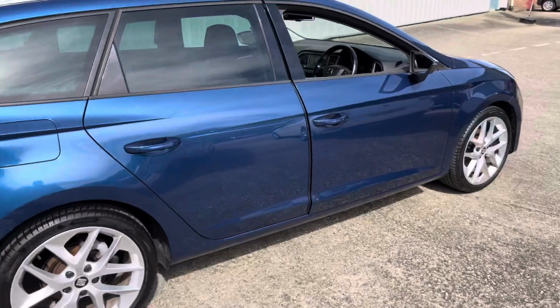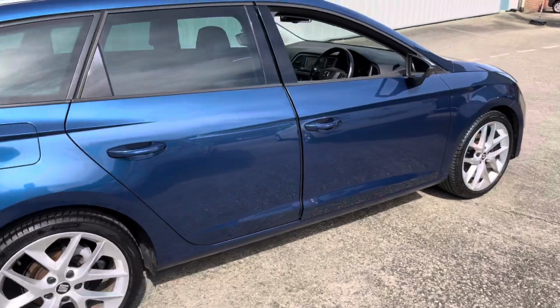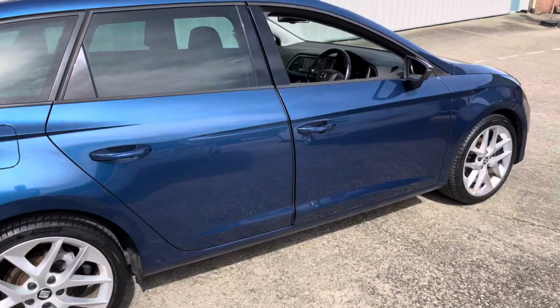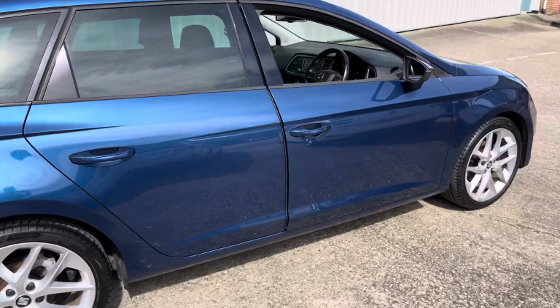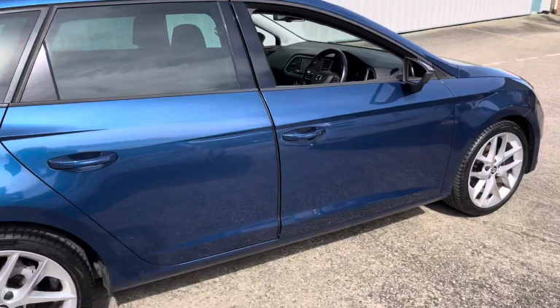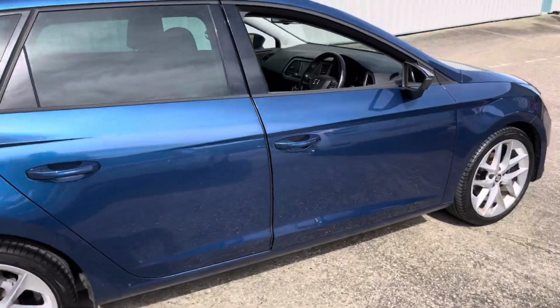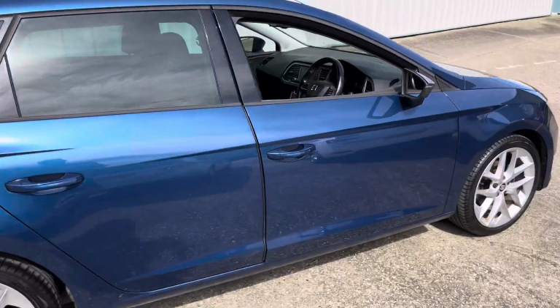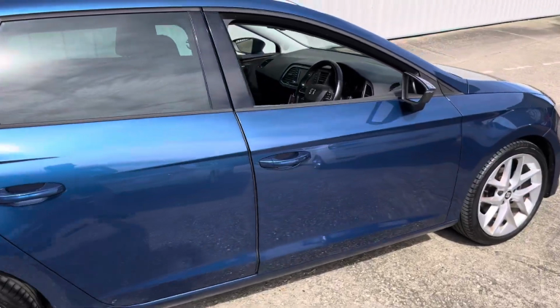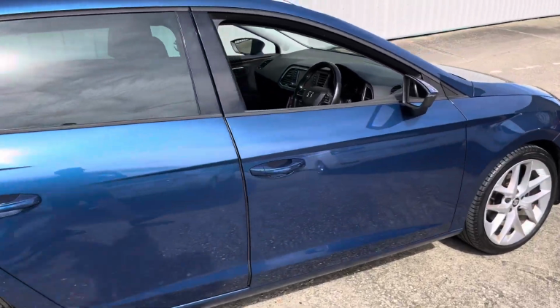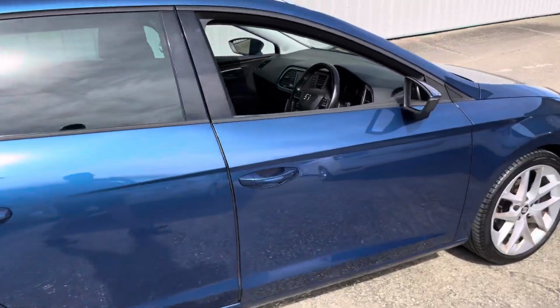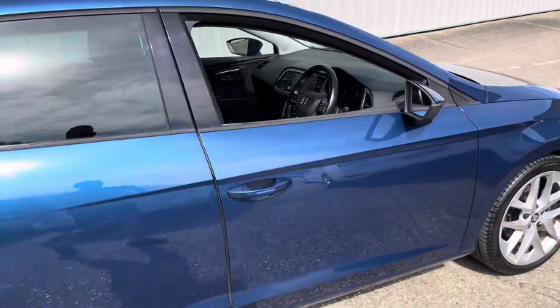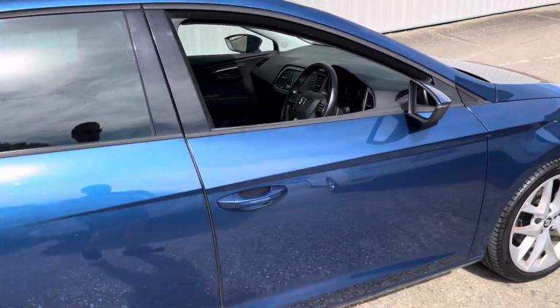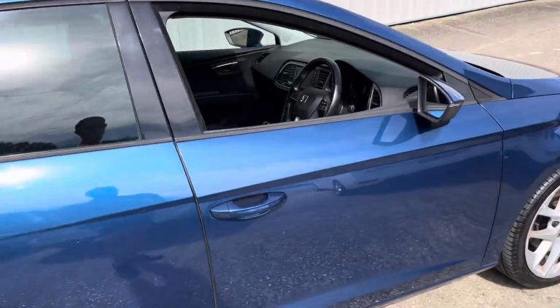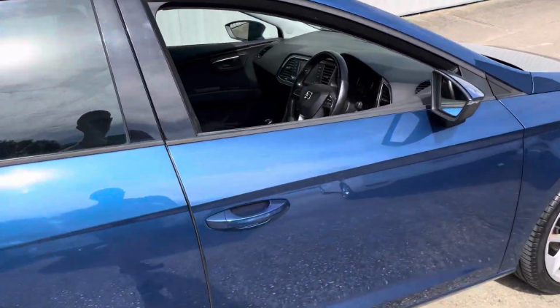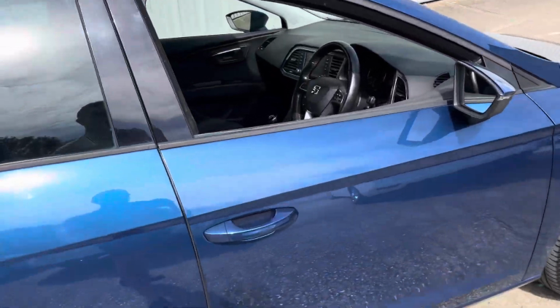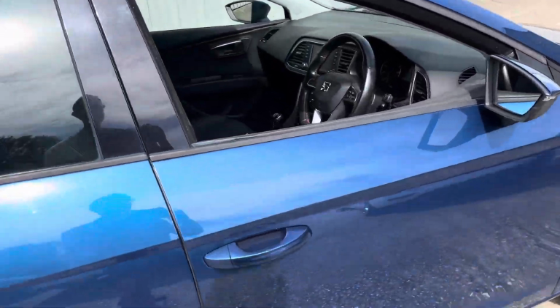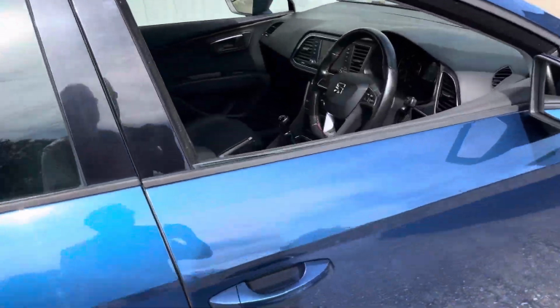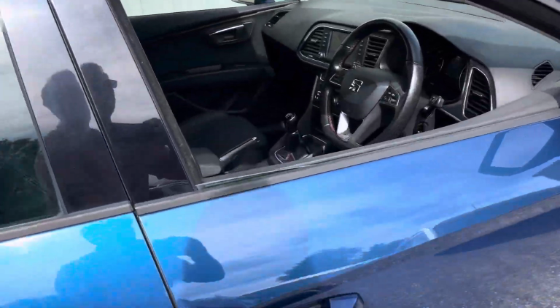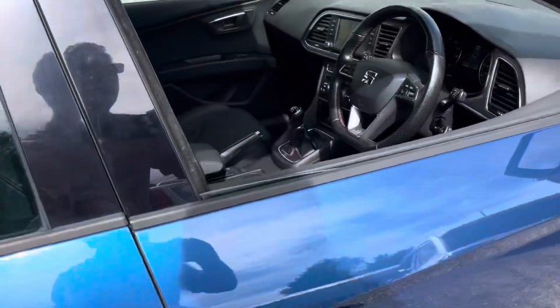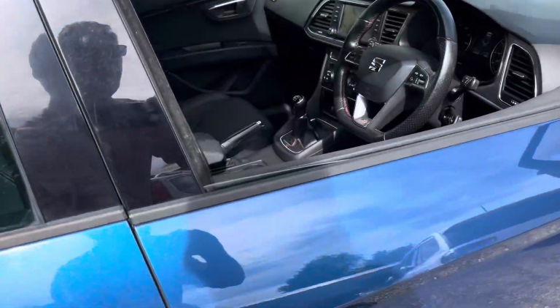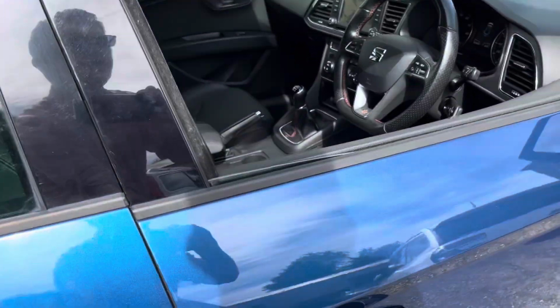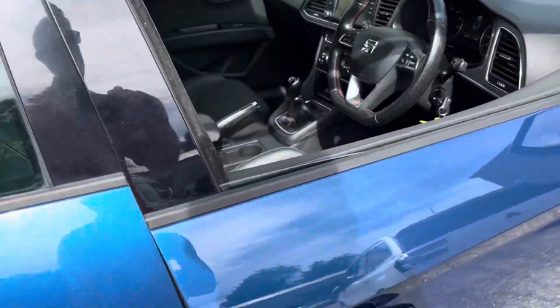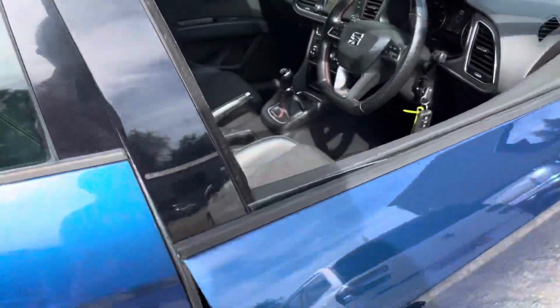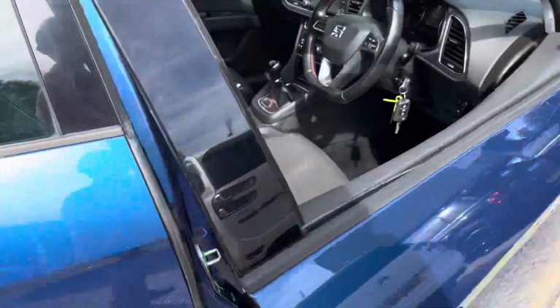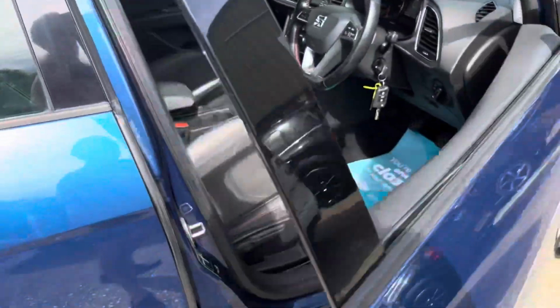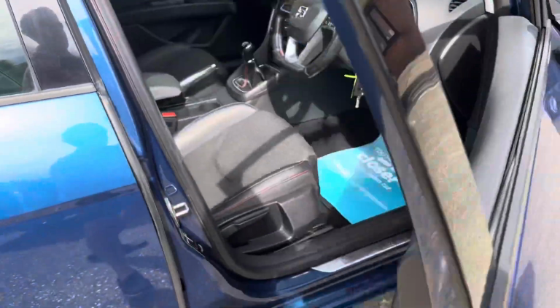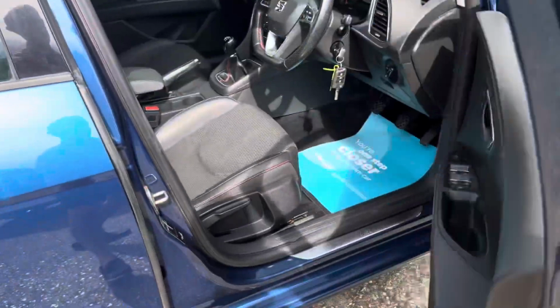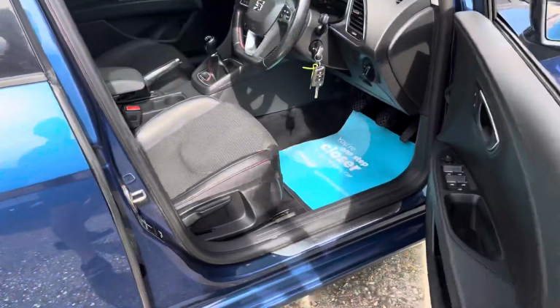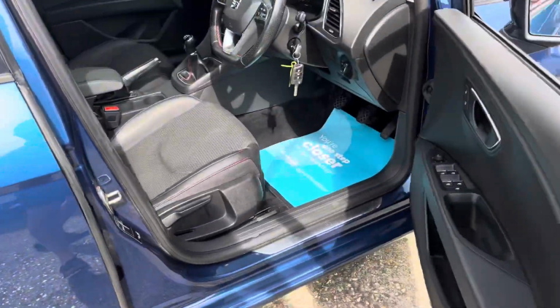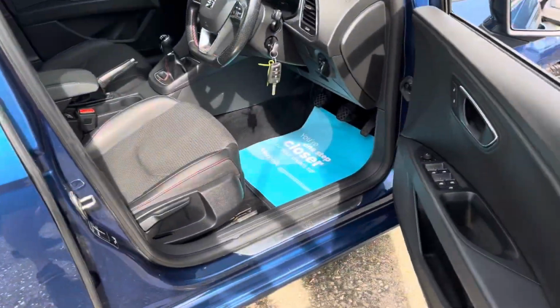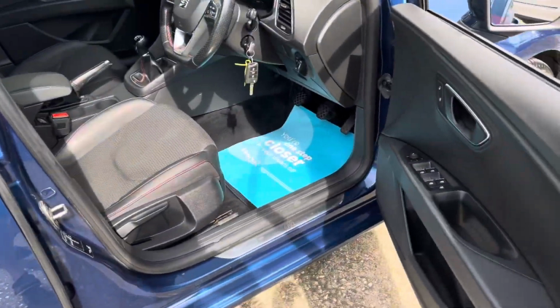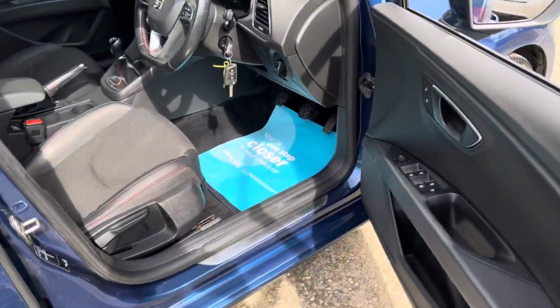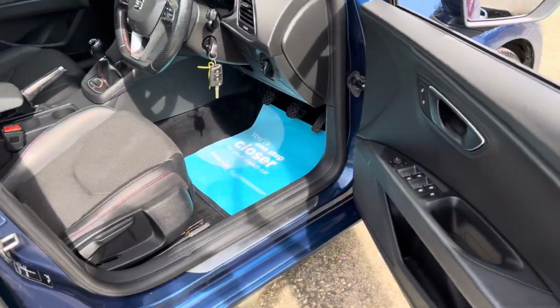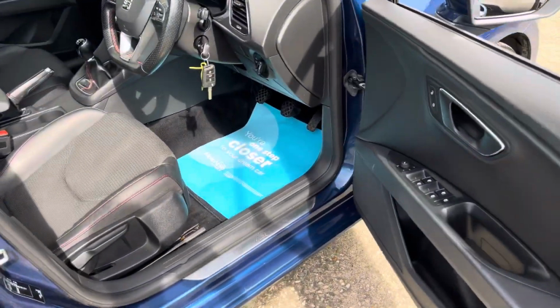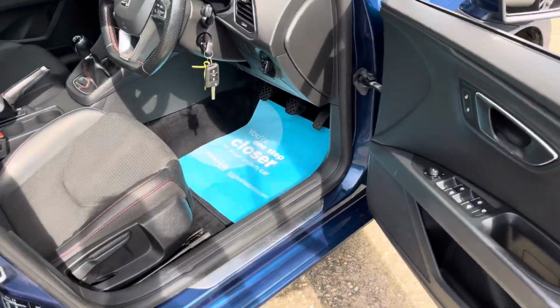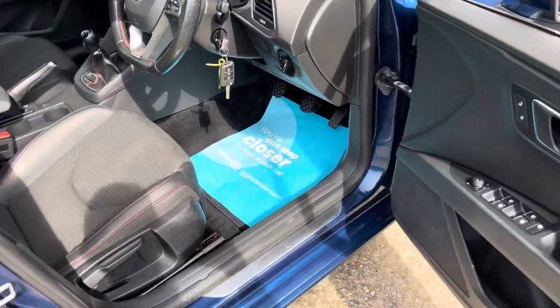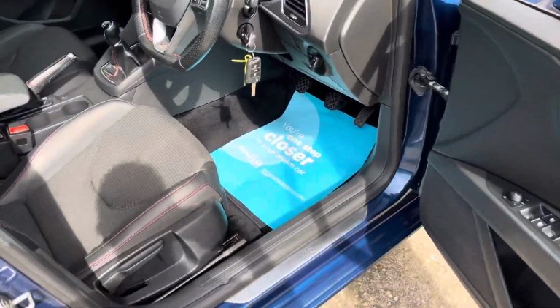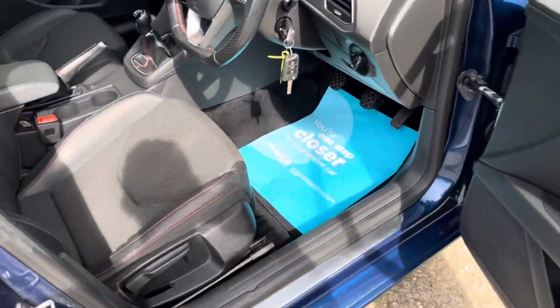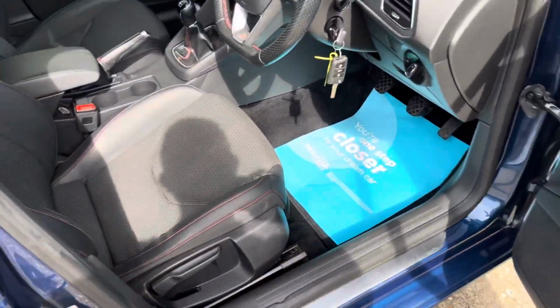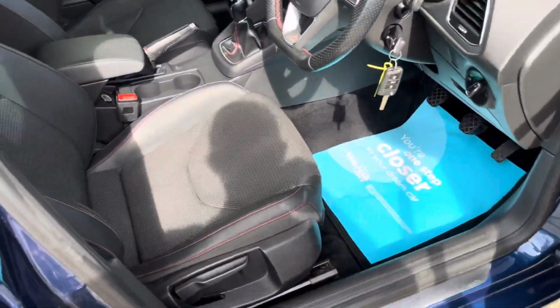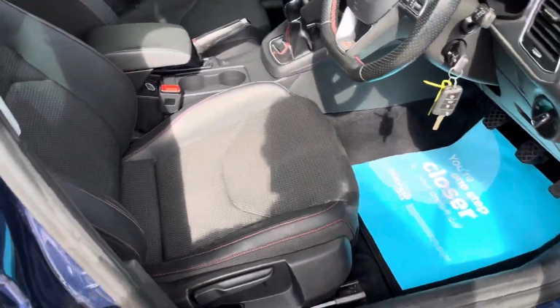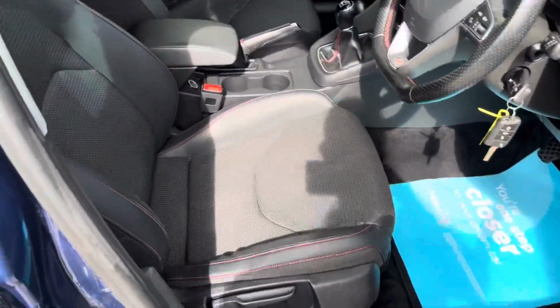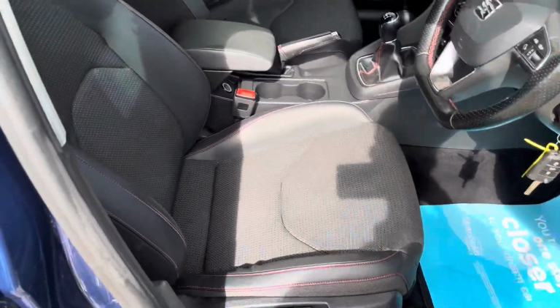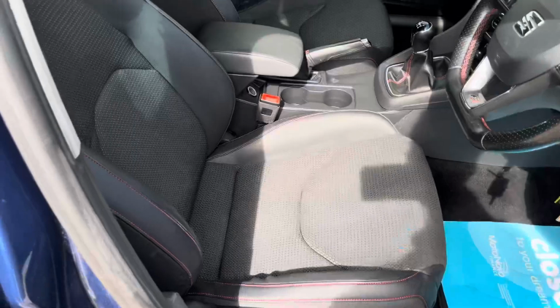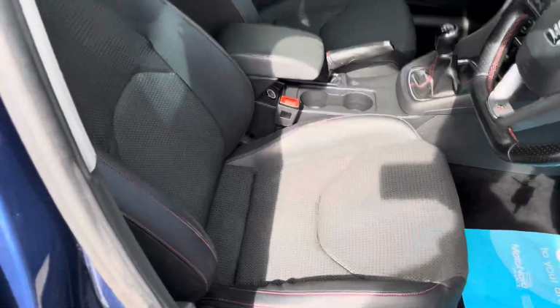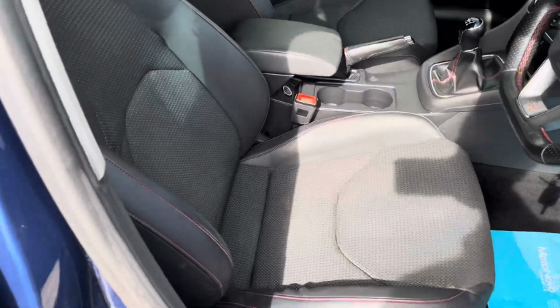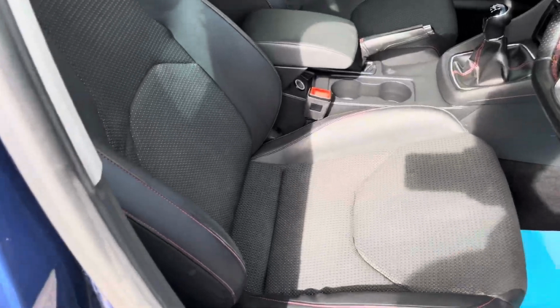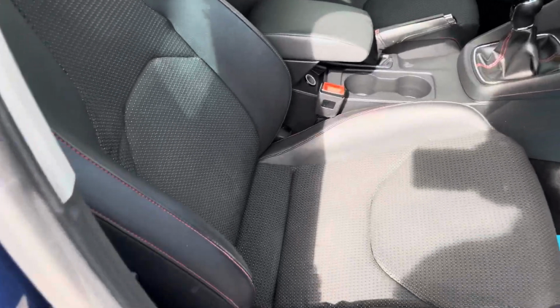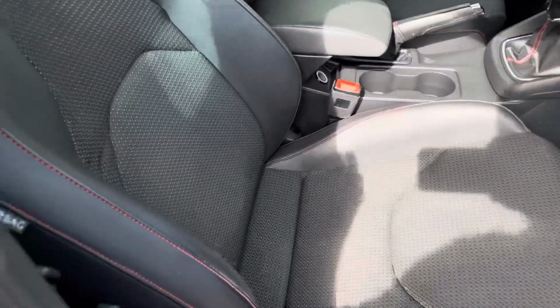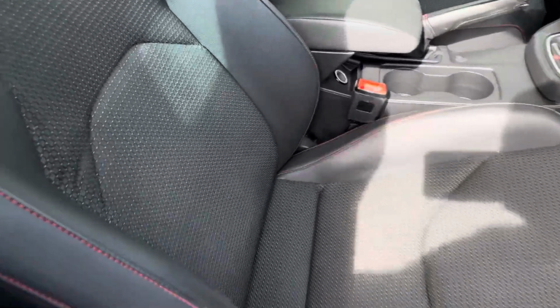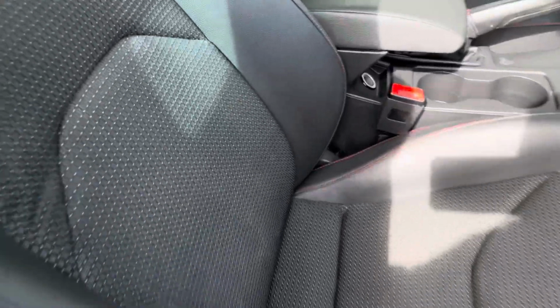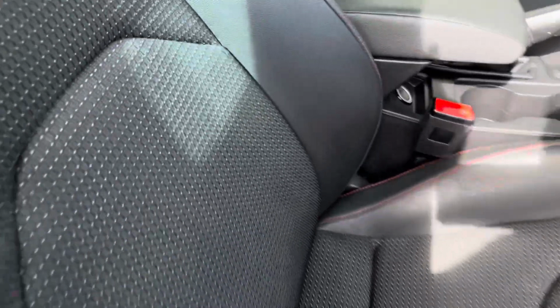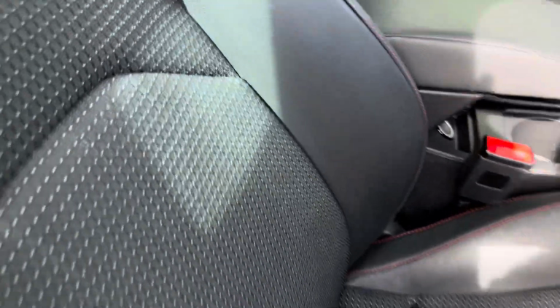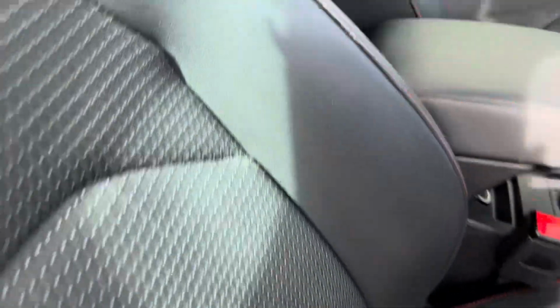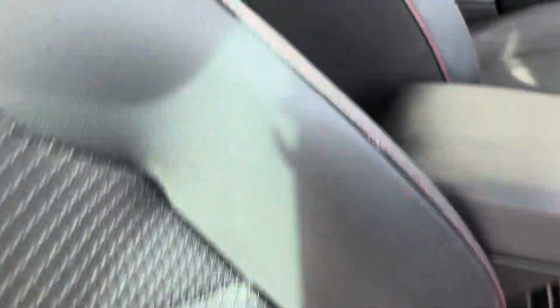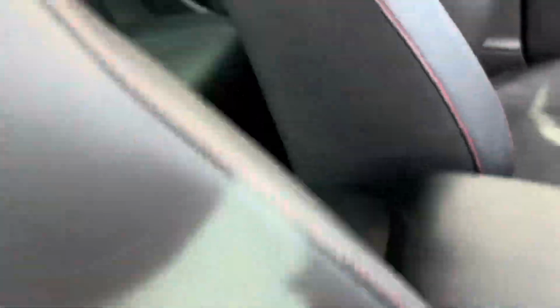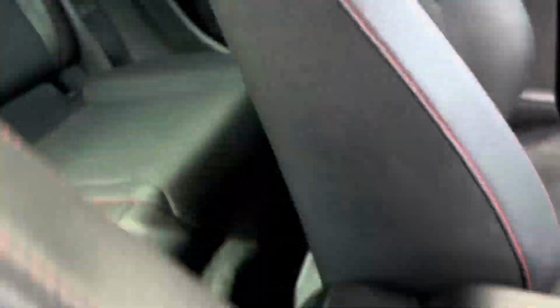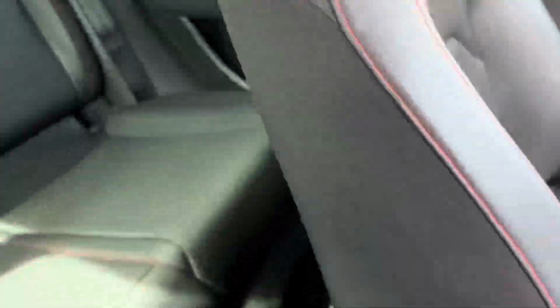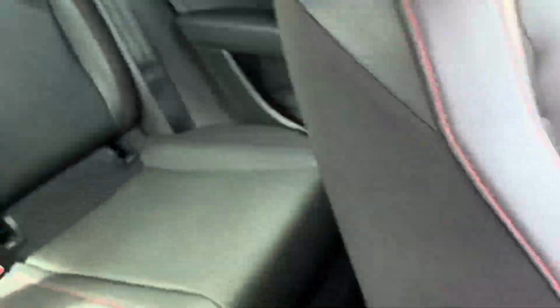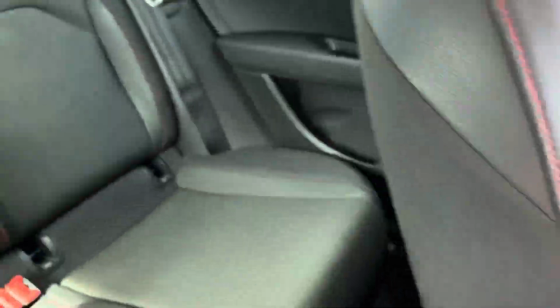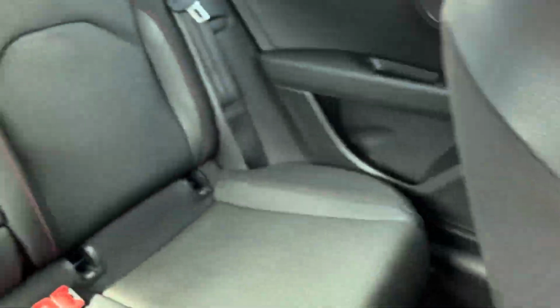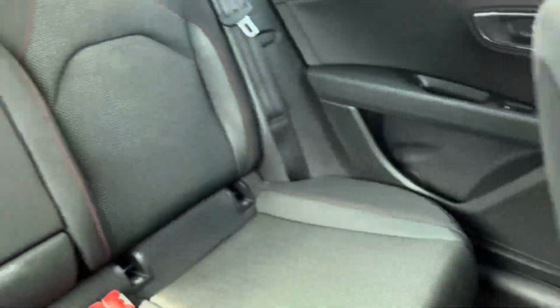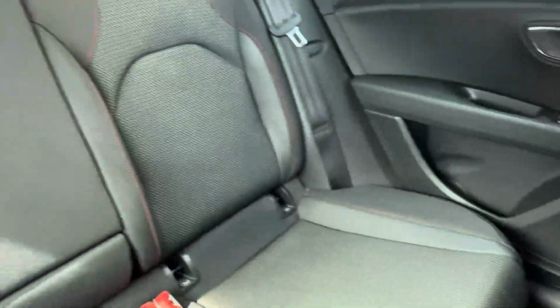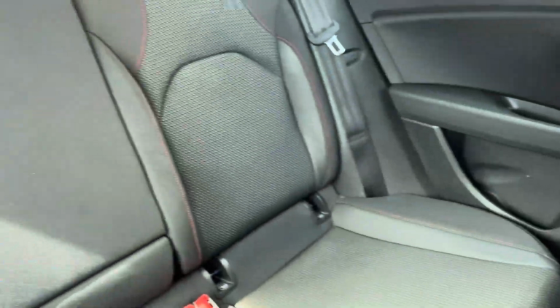ULEV compliant as well. Interior-wise, being the FR, it's got the half leather seats, also in excellent condition throughout.